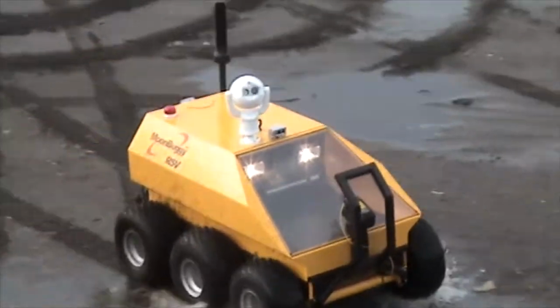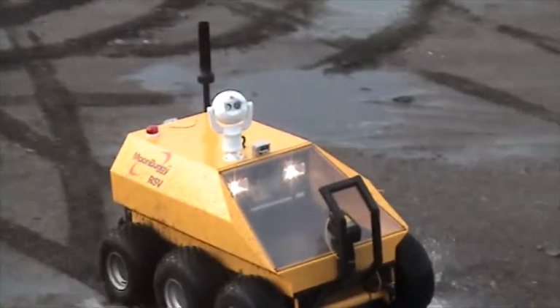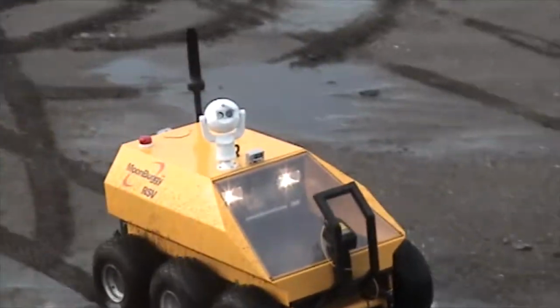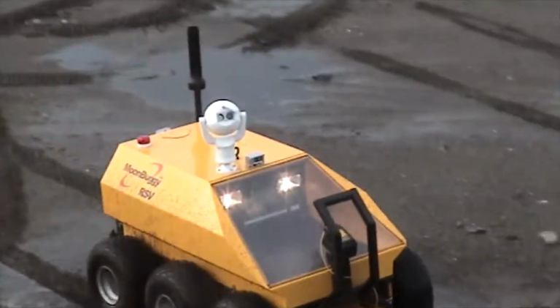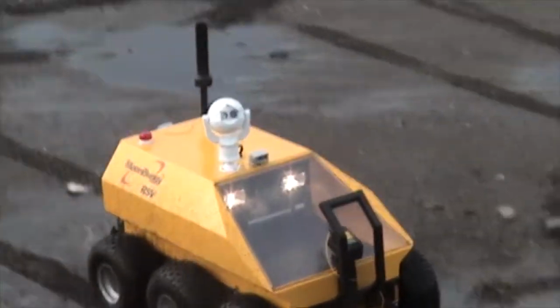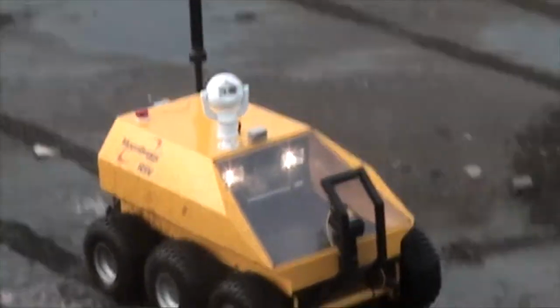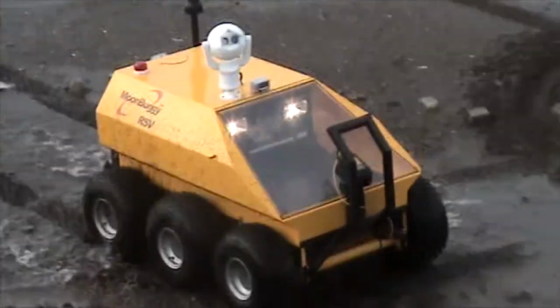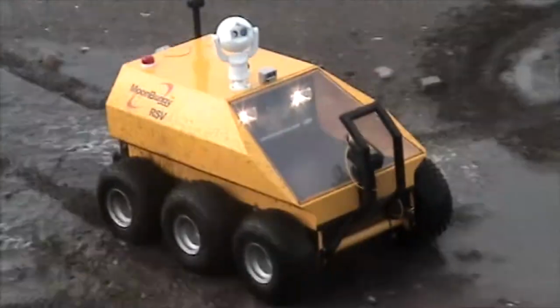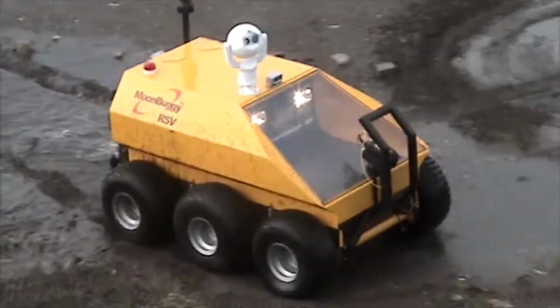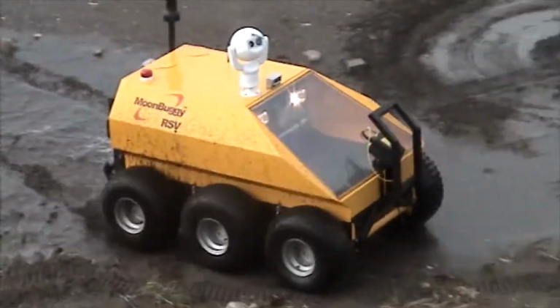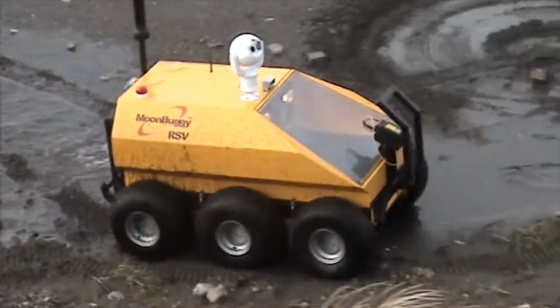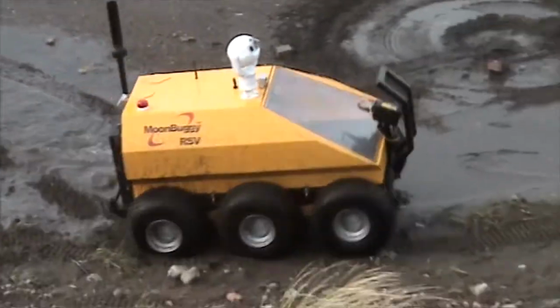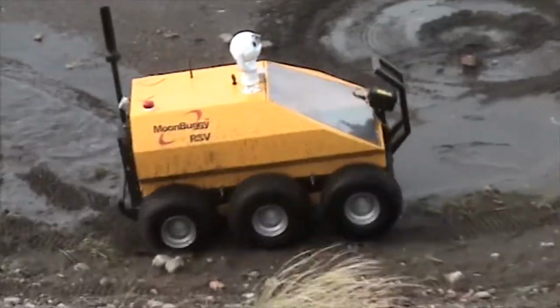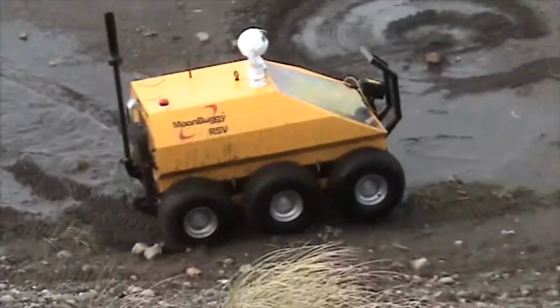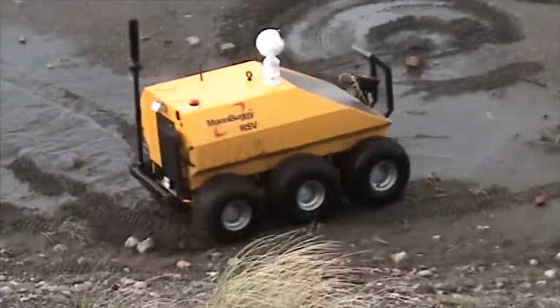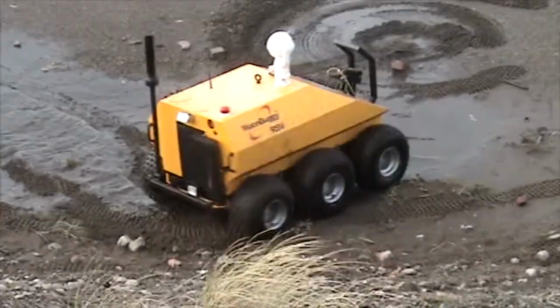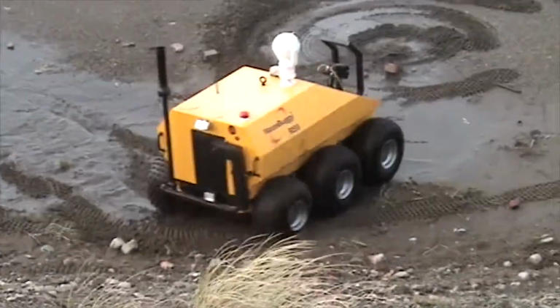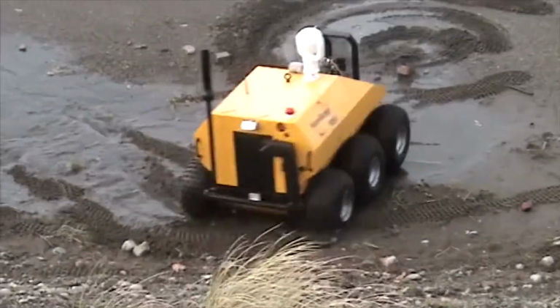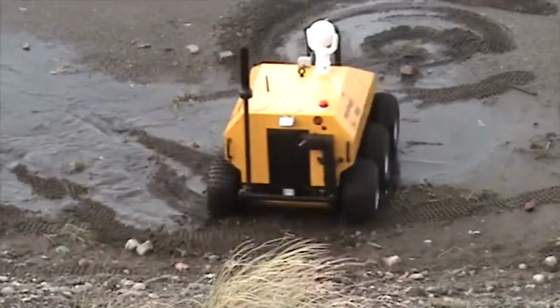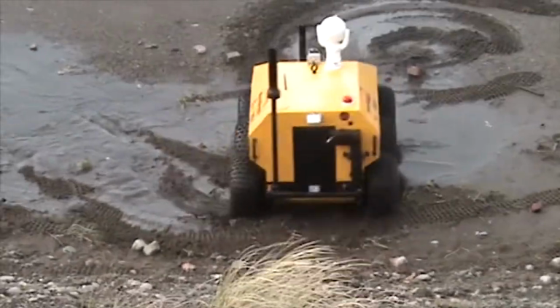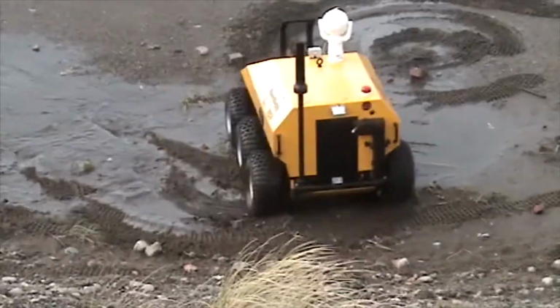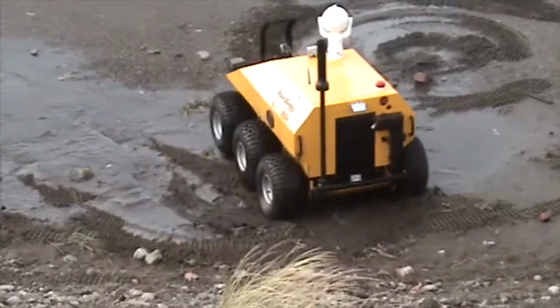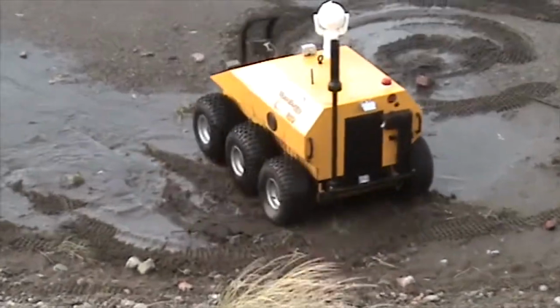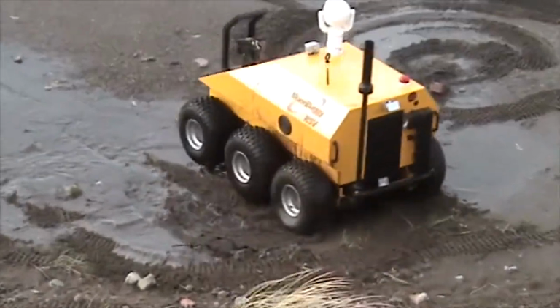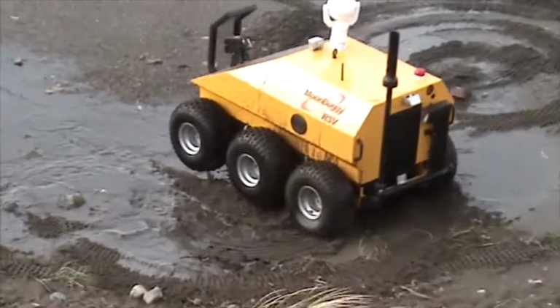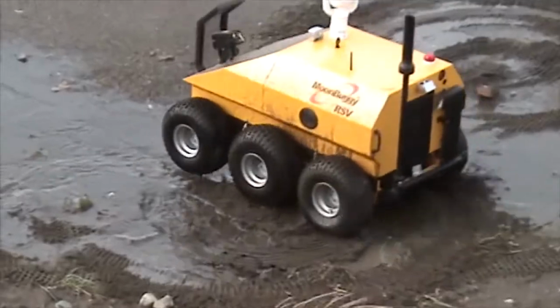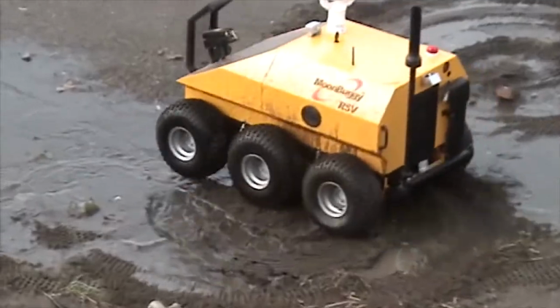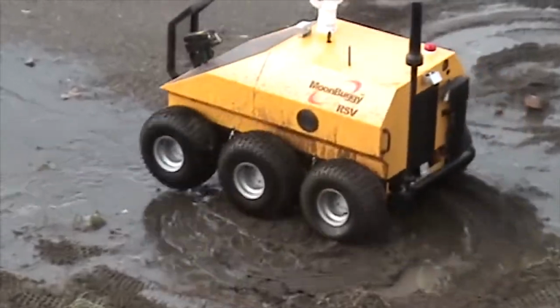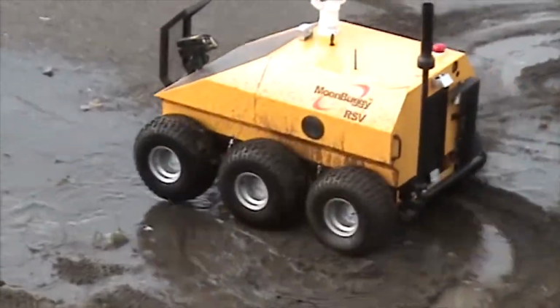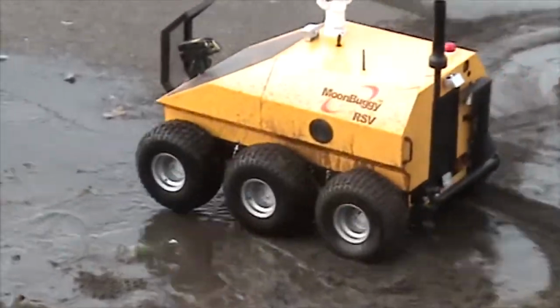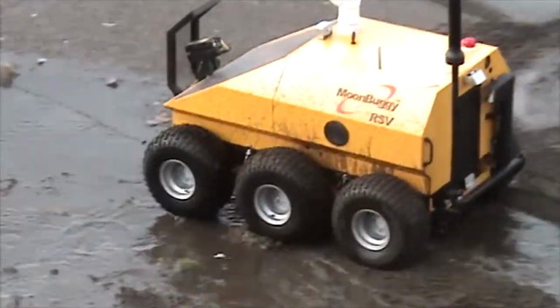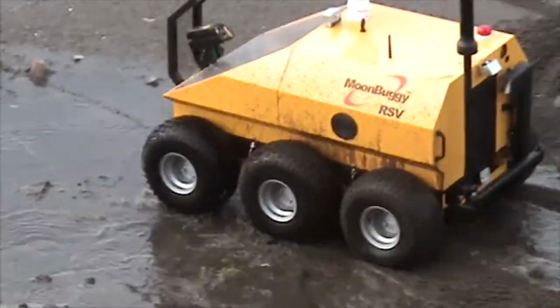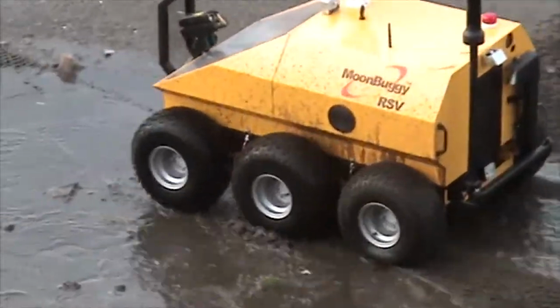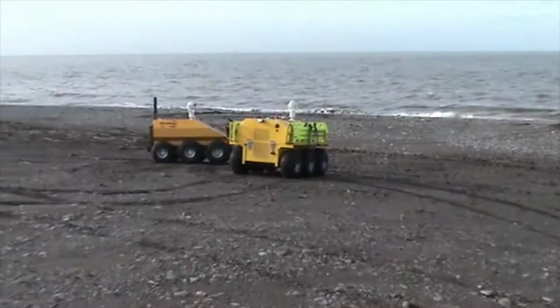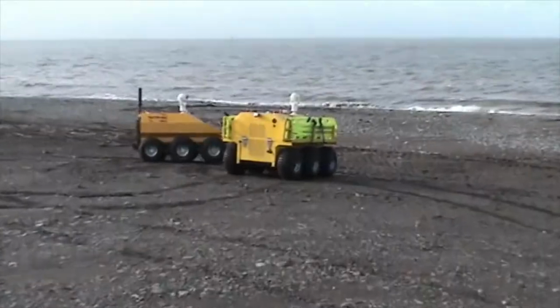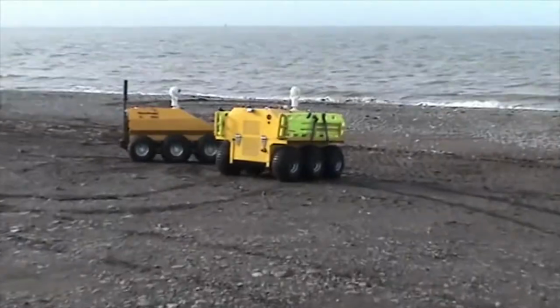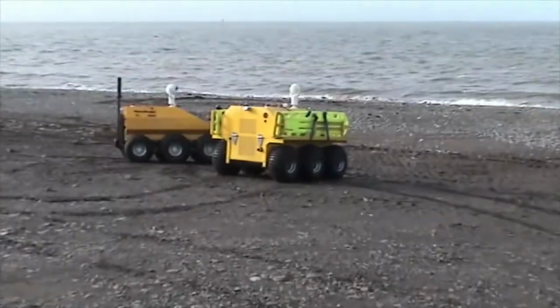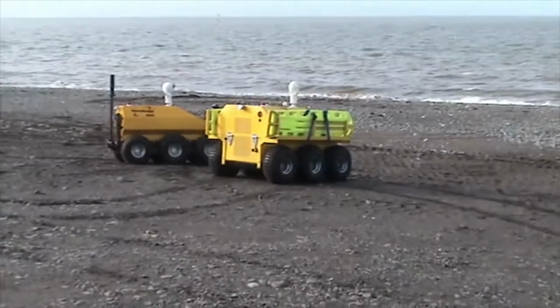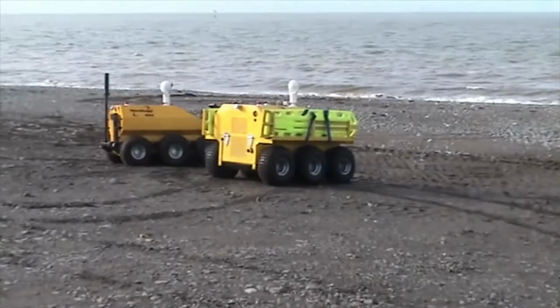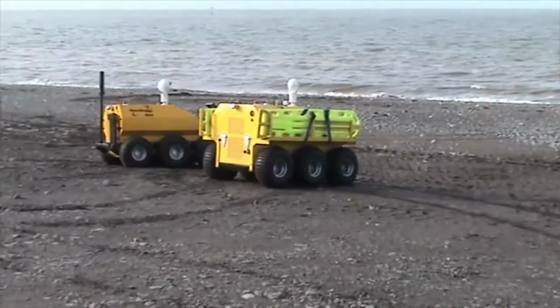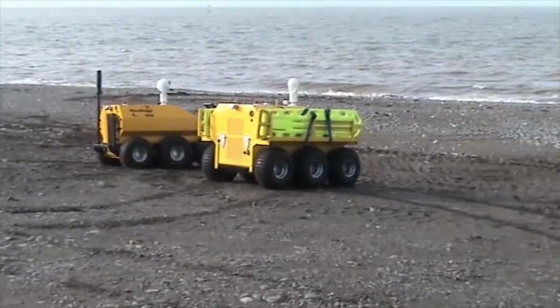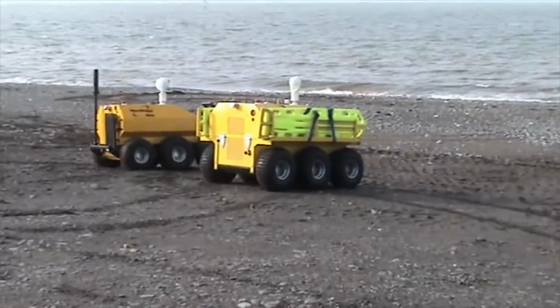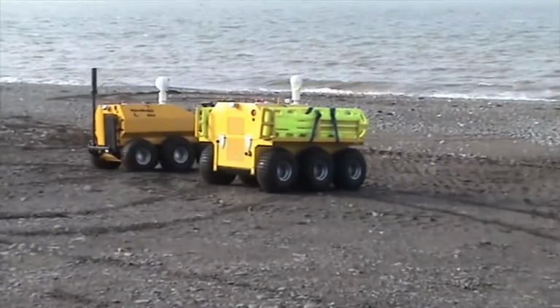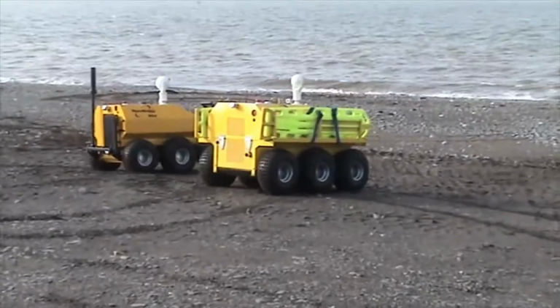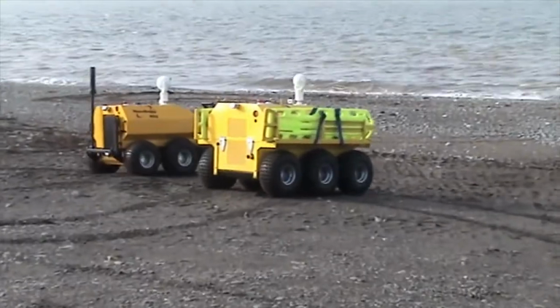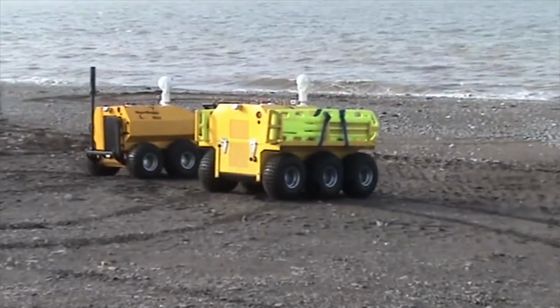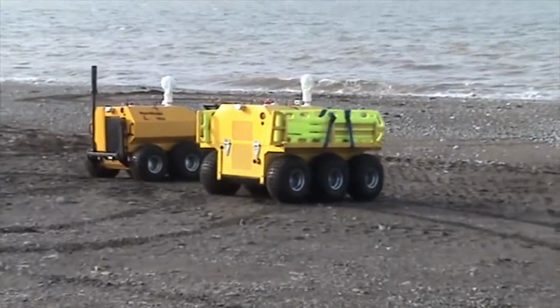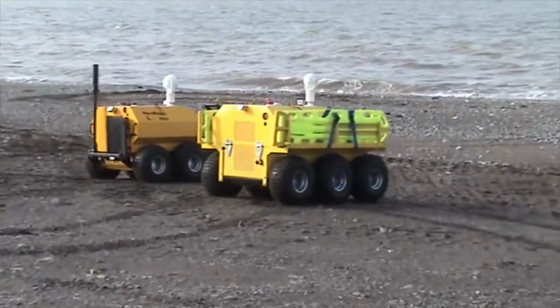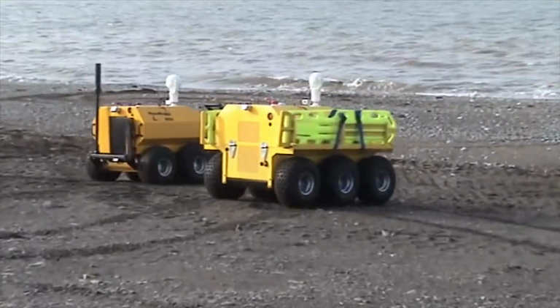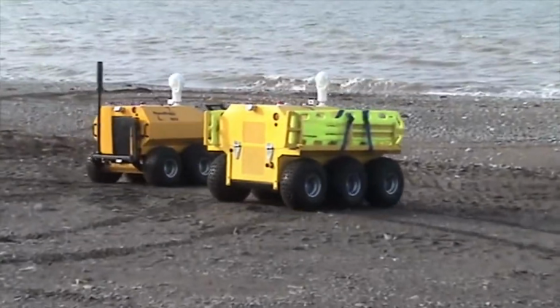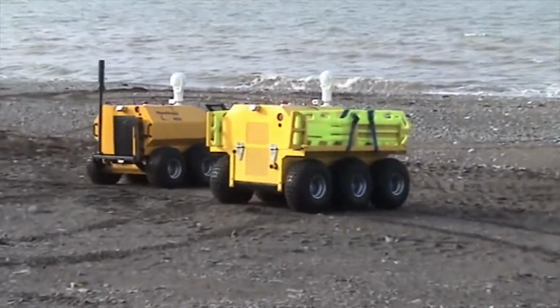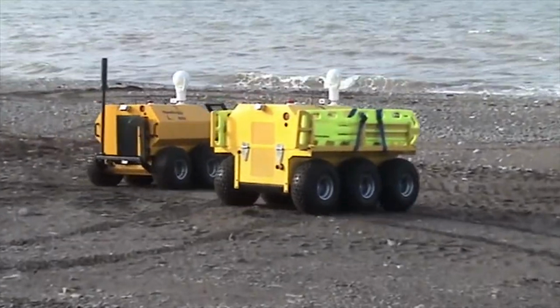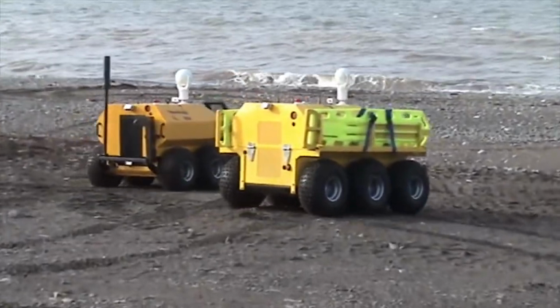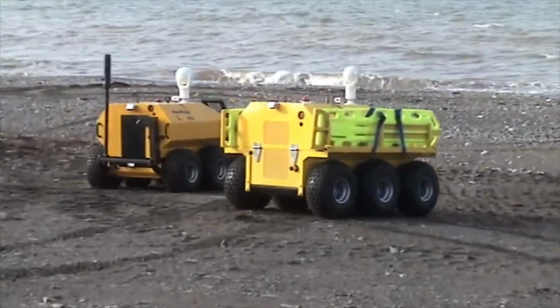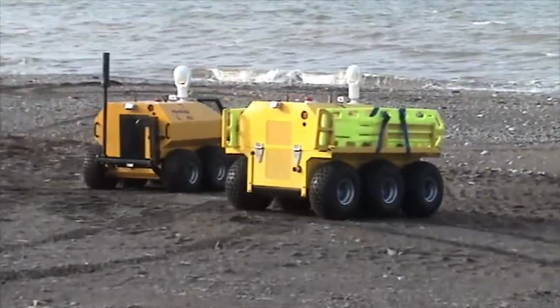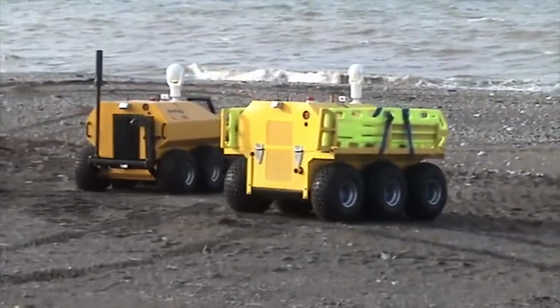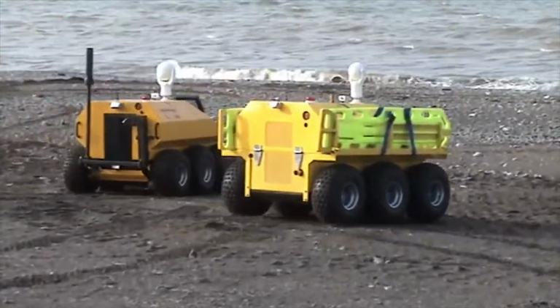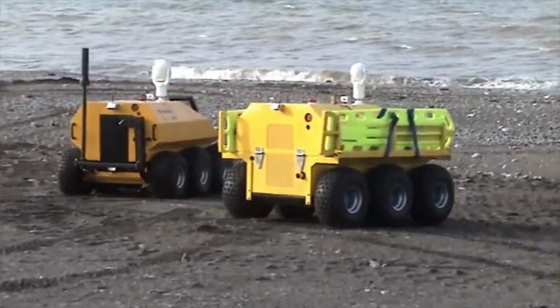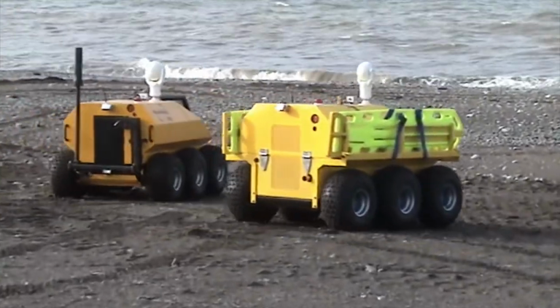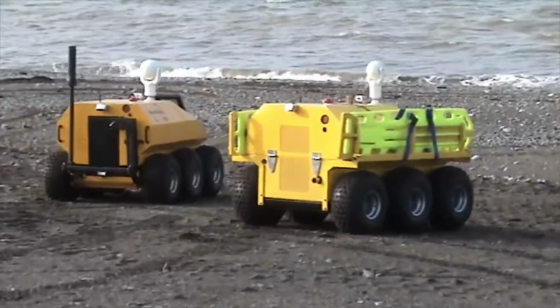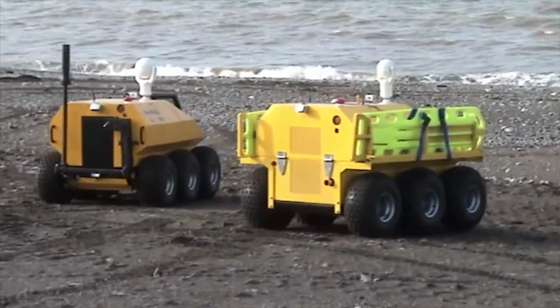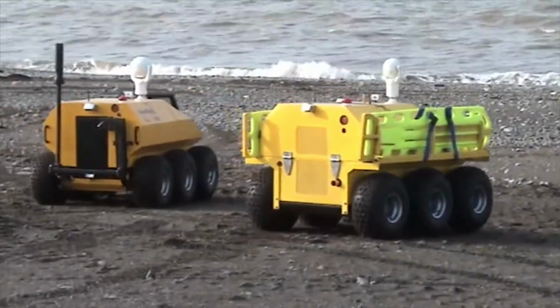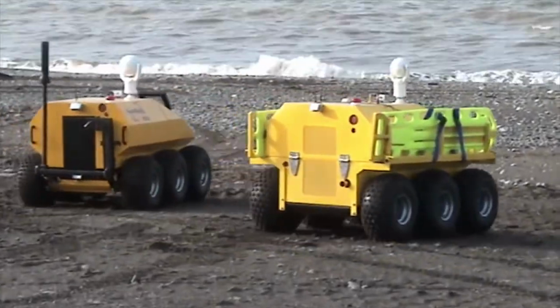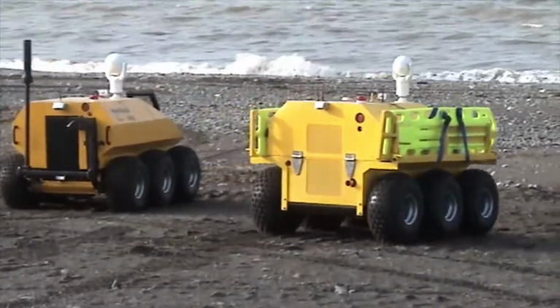Payloads up to 450 kilos can be transported. Moon Buggy gained second place at the European land robotic trials.